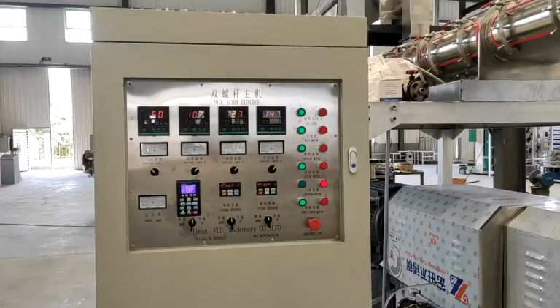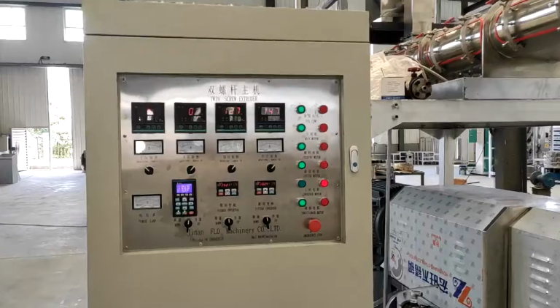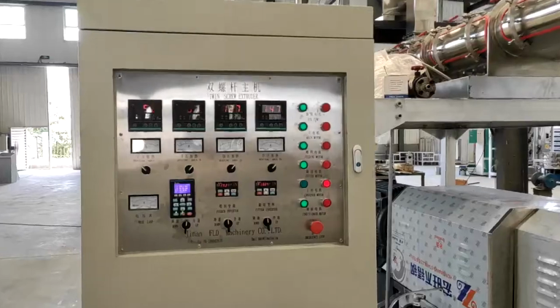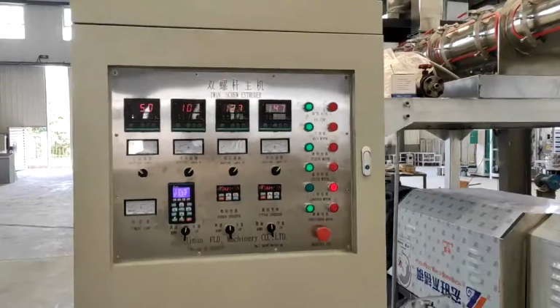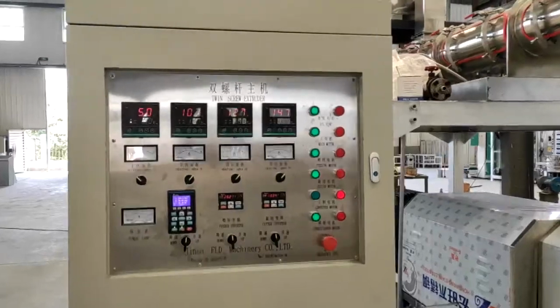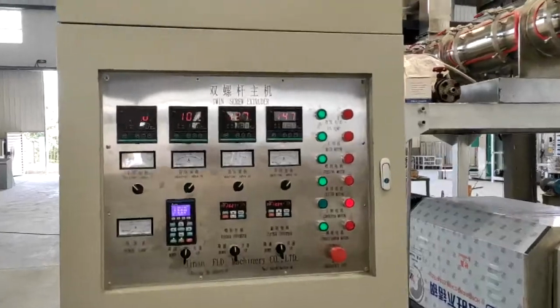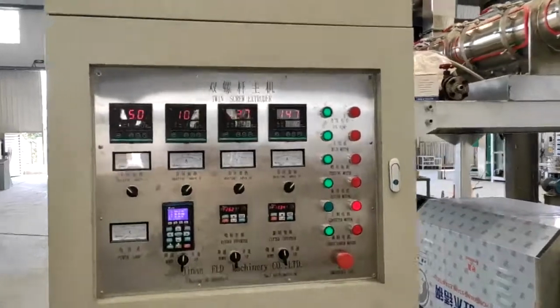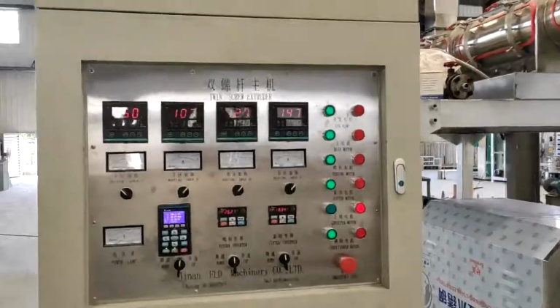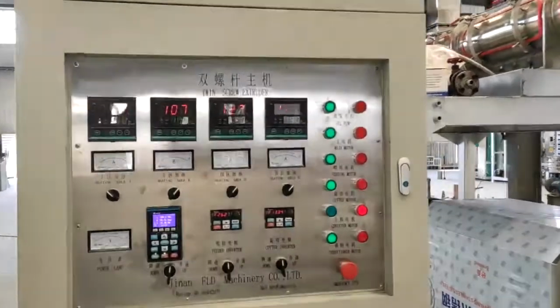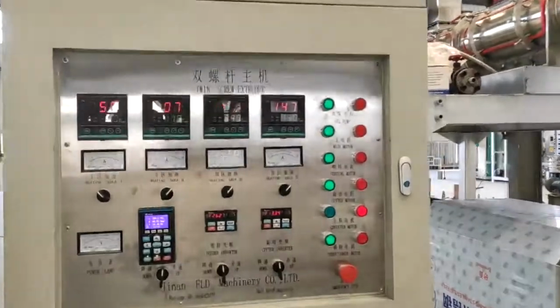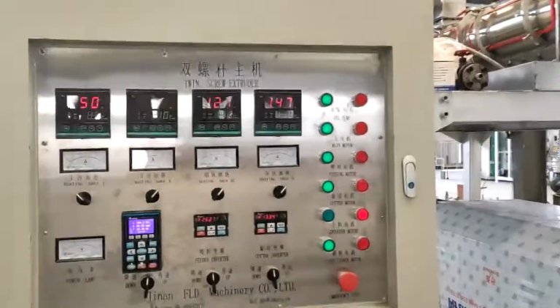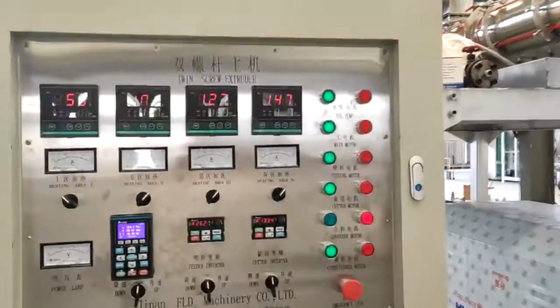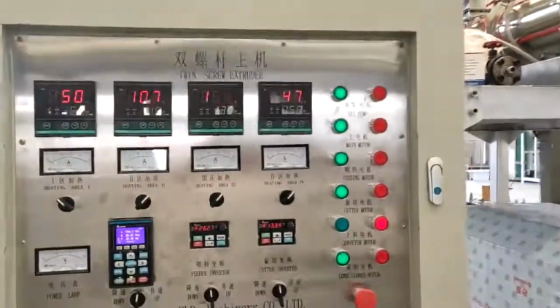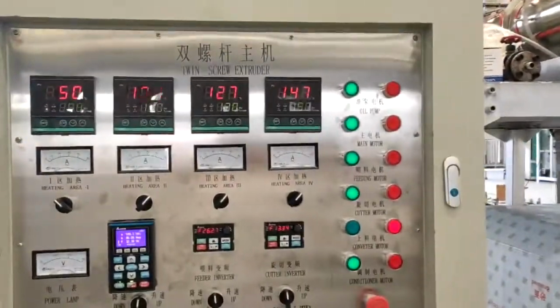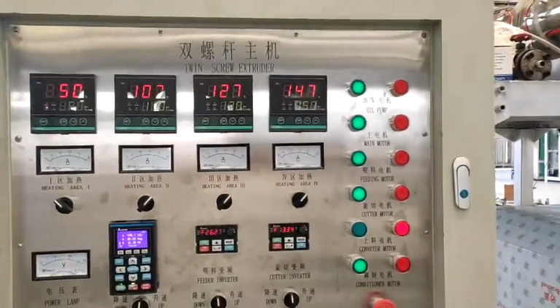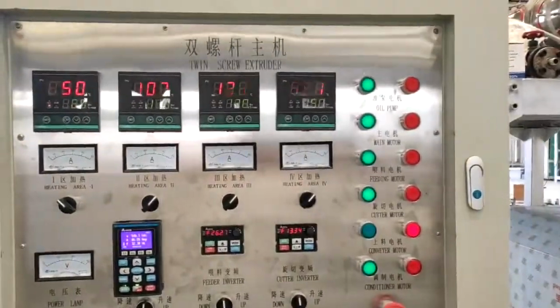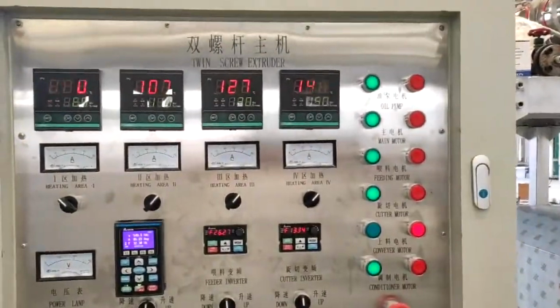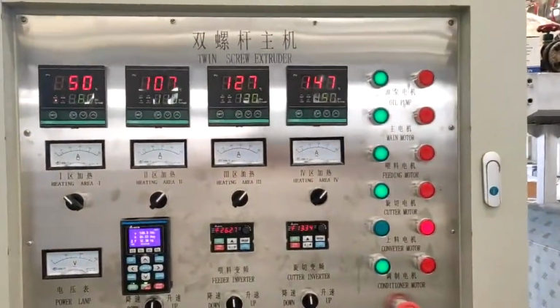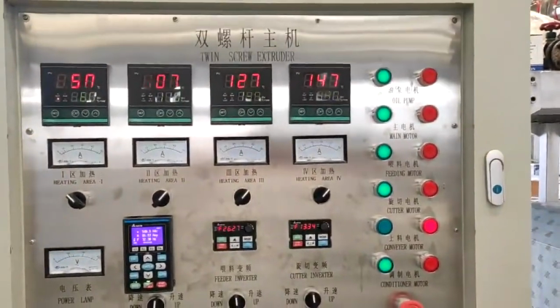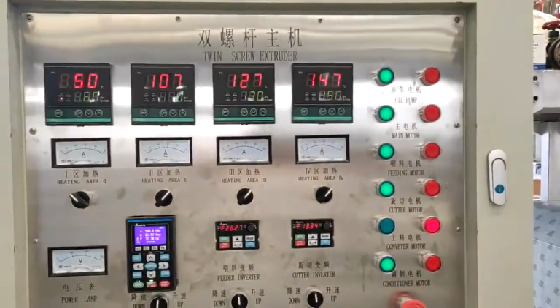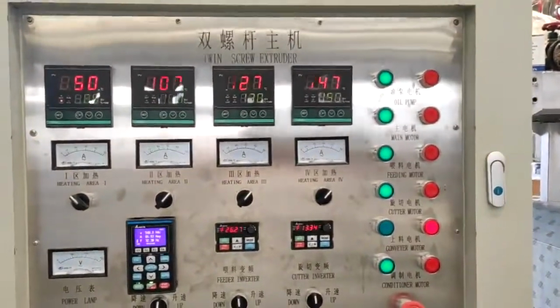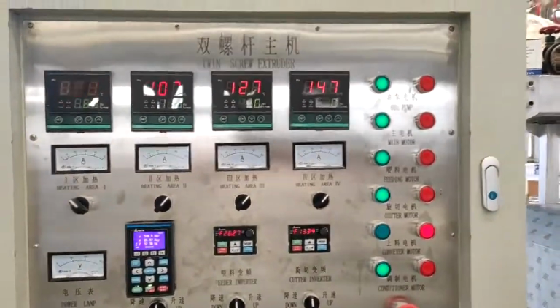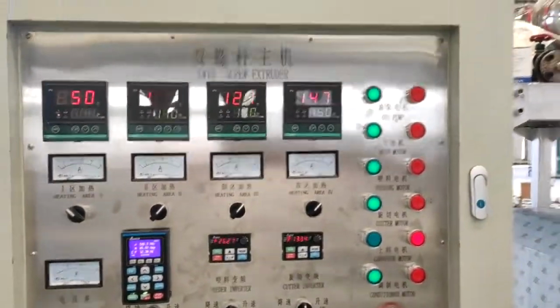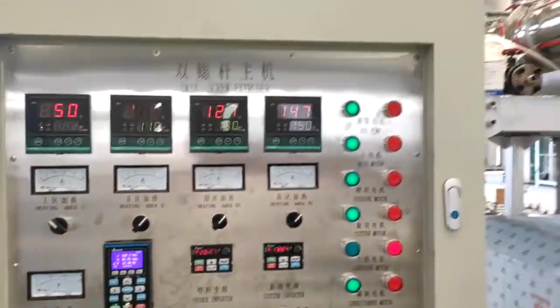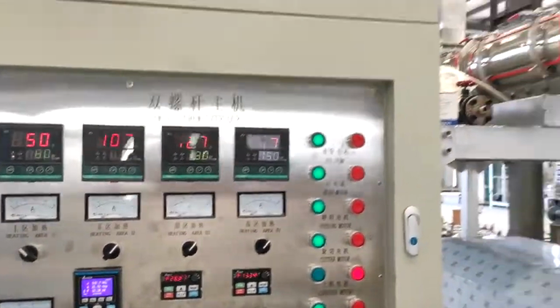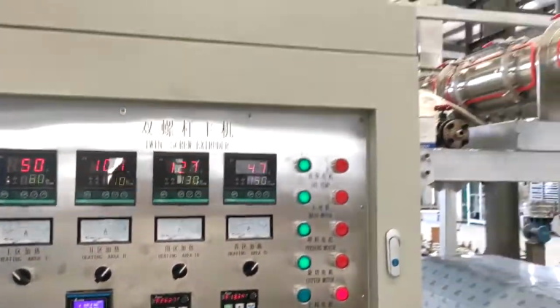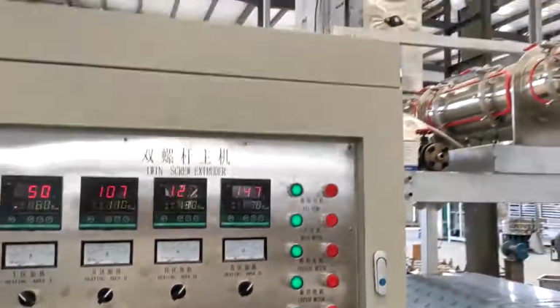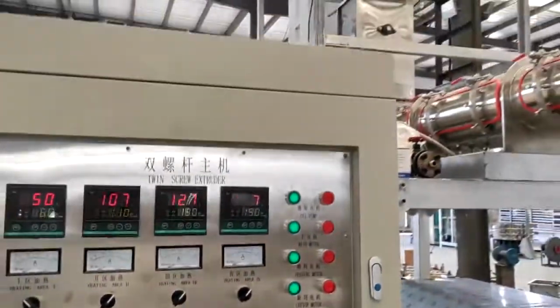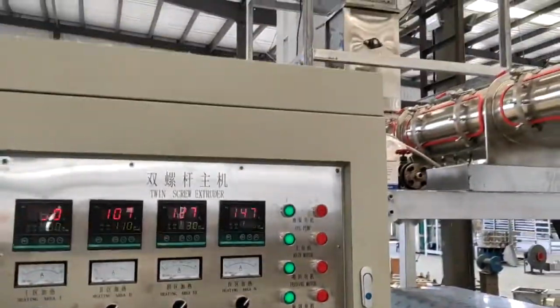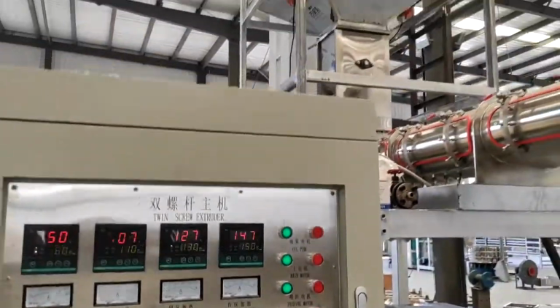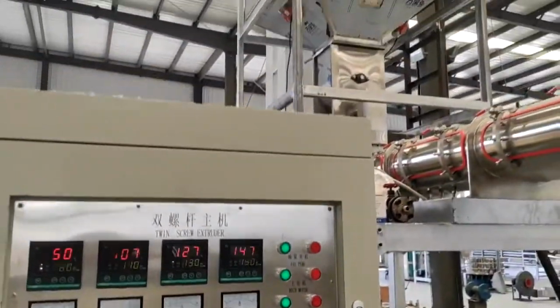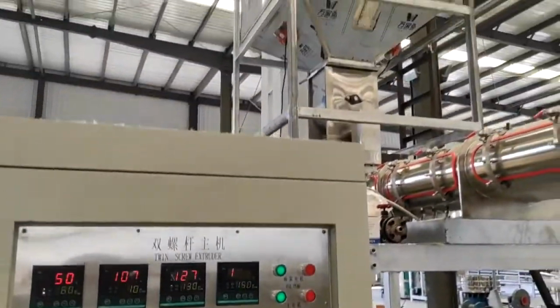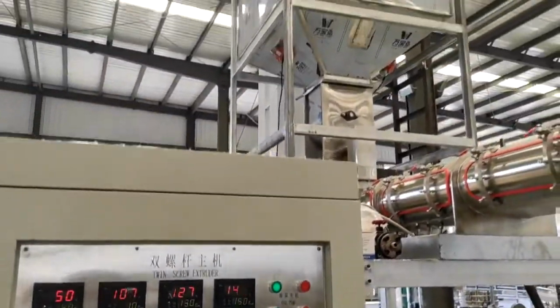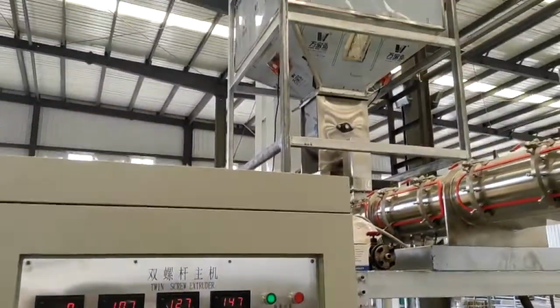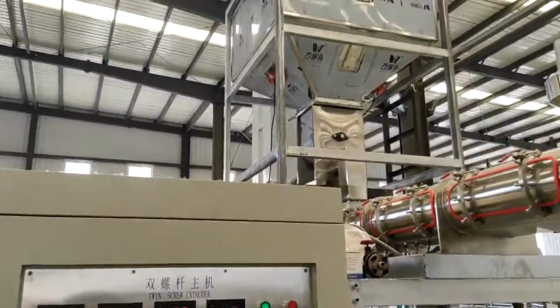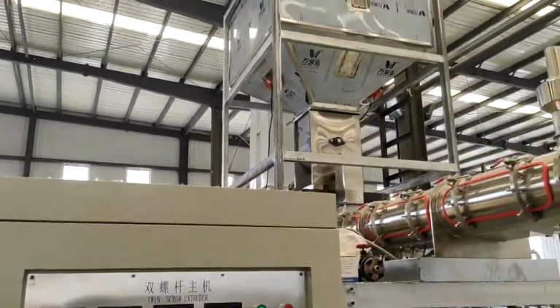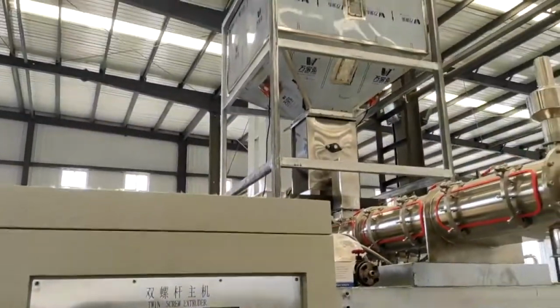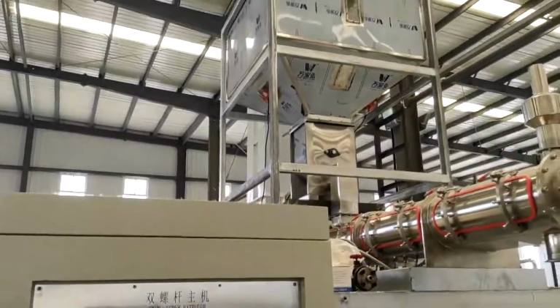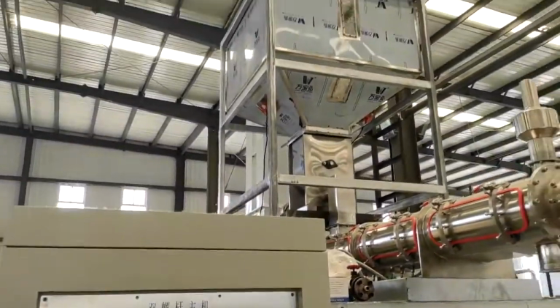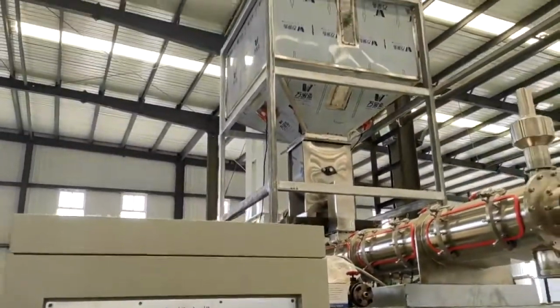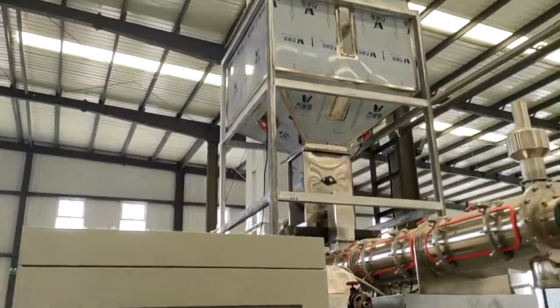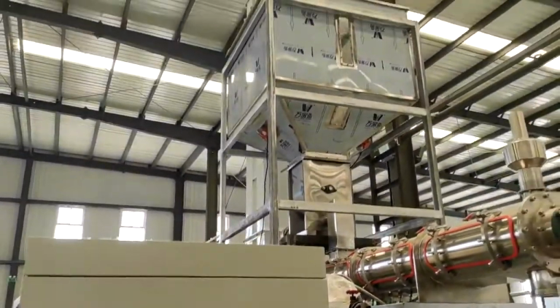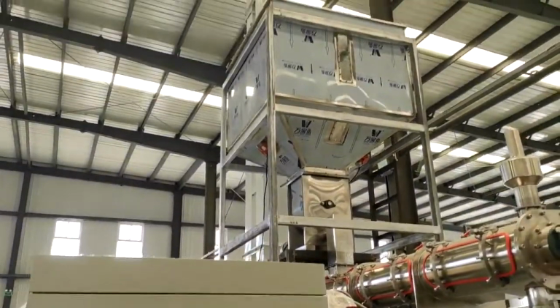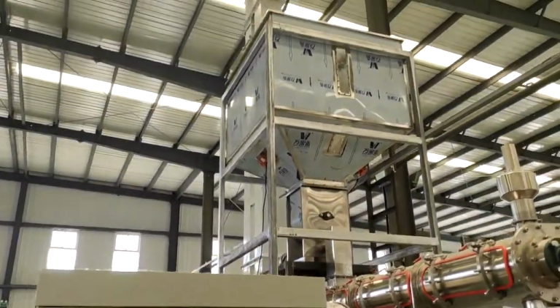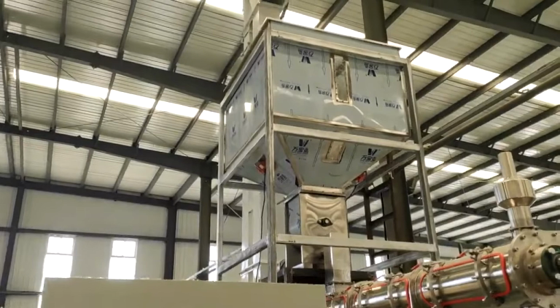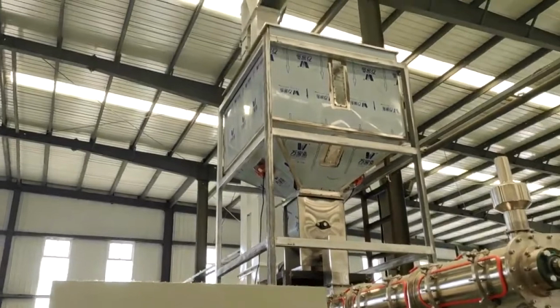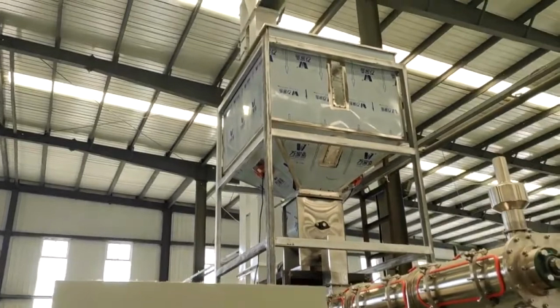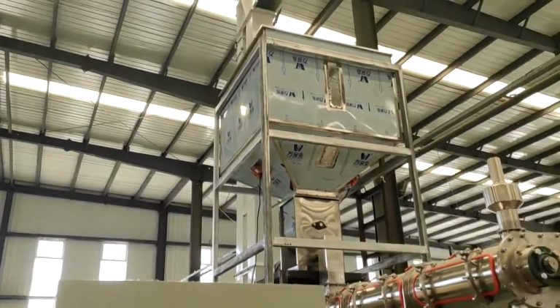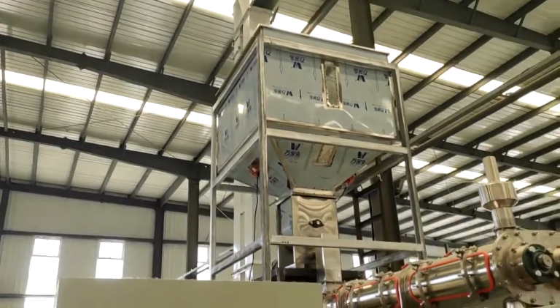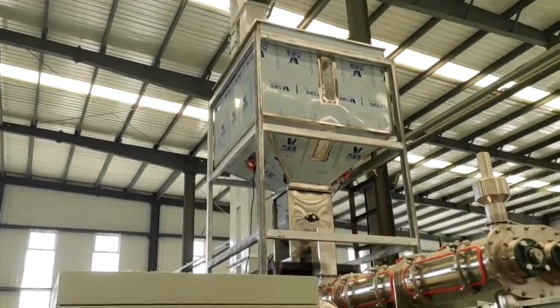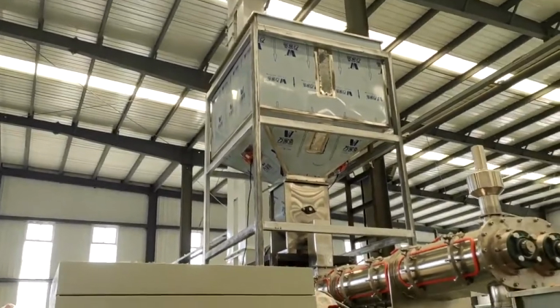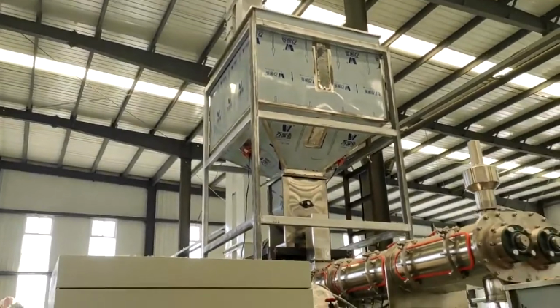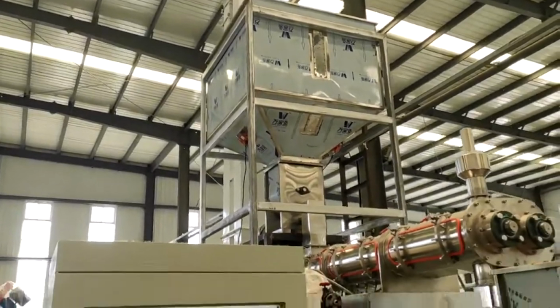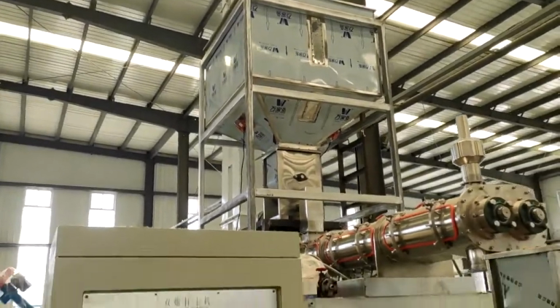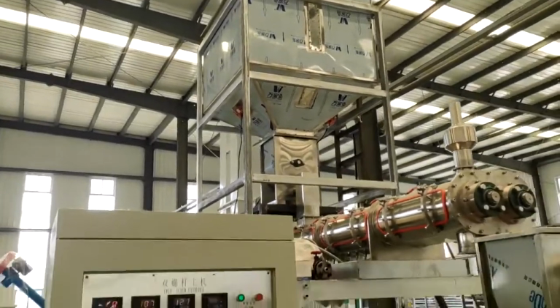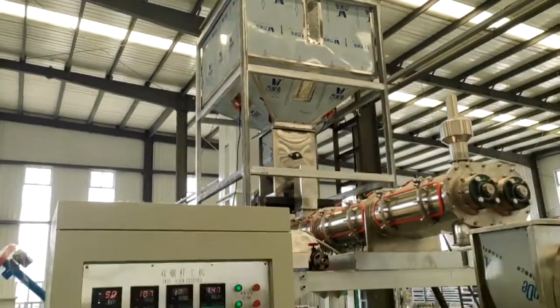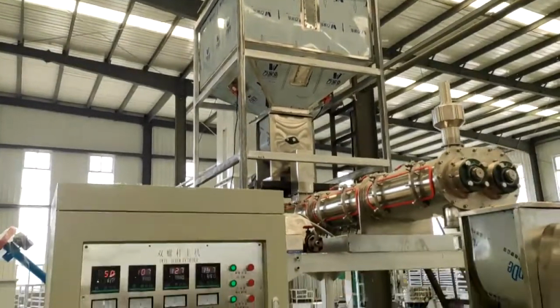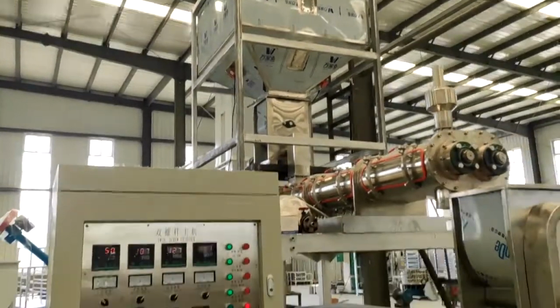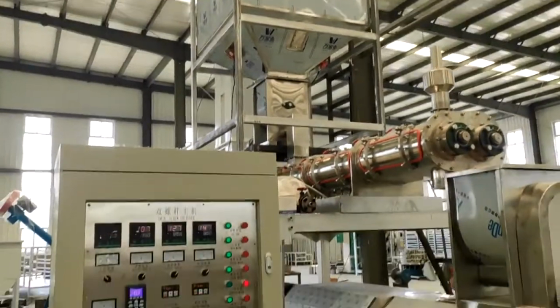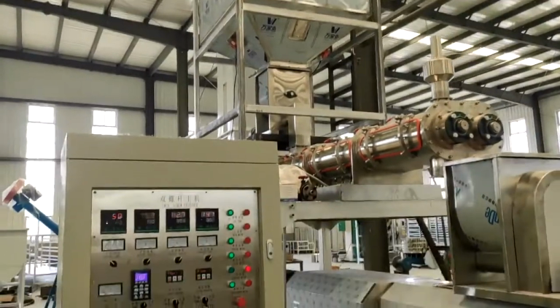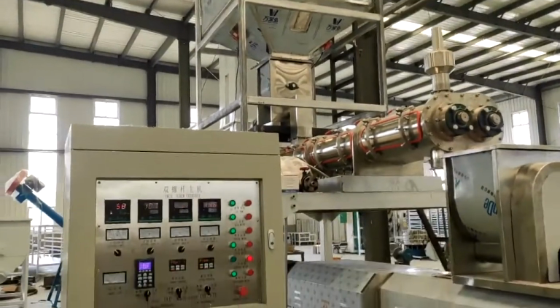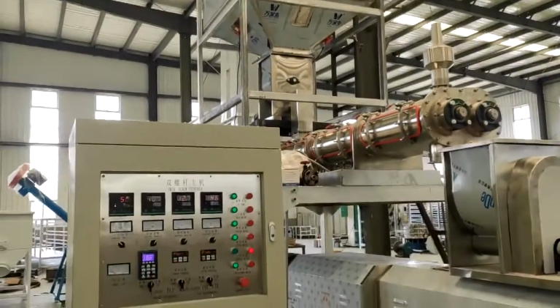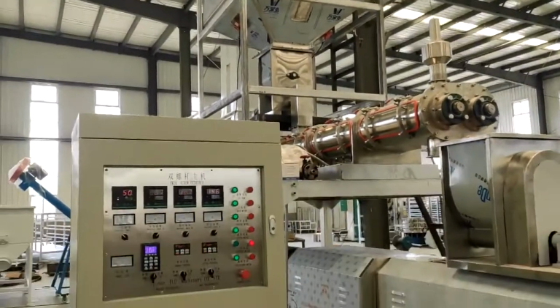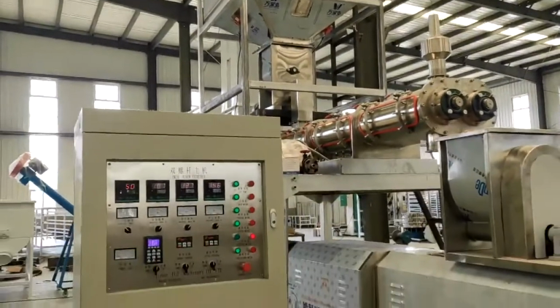The pet dog and cat food pellet production line is used to make dog food, cat food, and other pet food with different tastes and shapes.